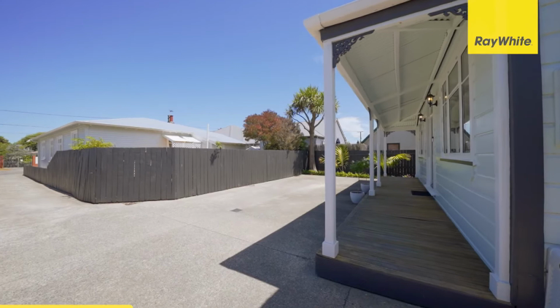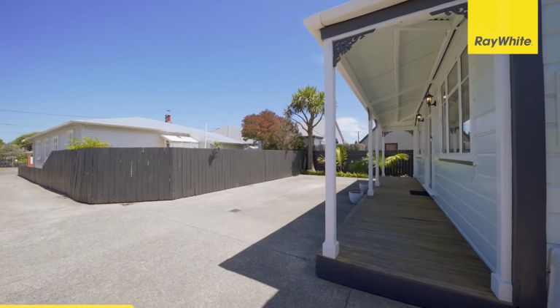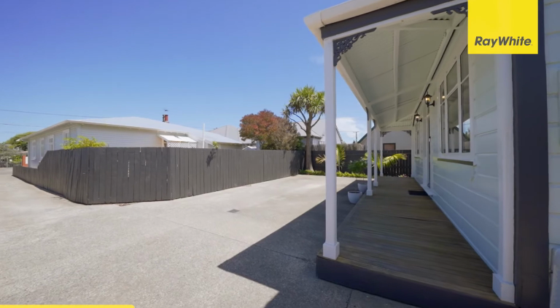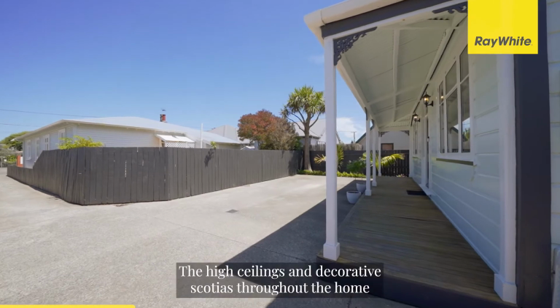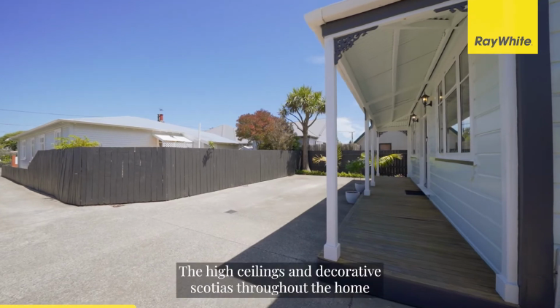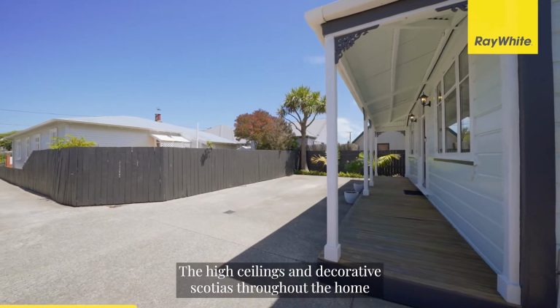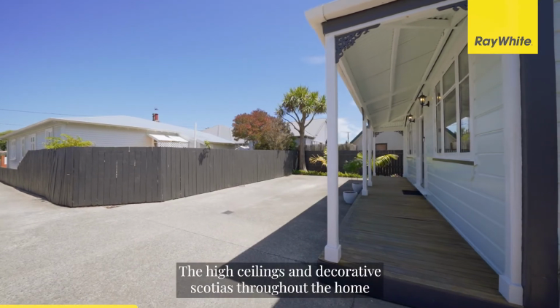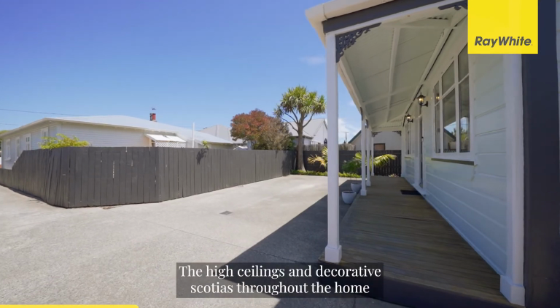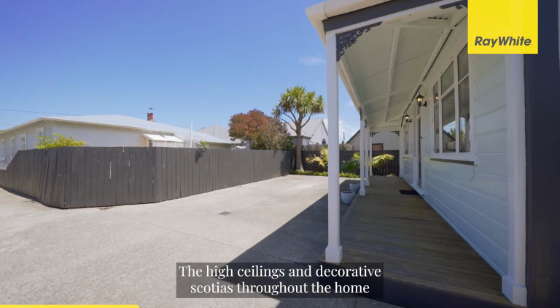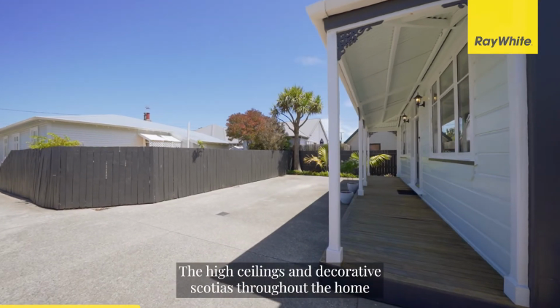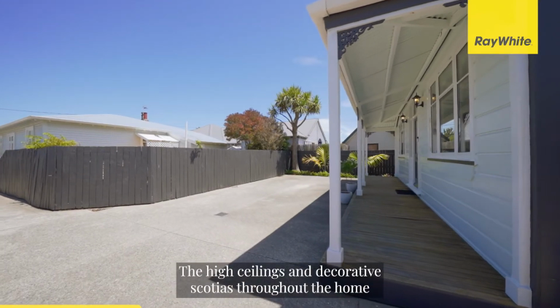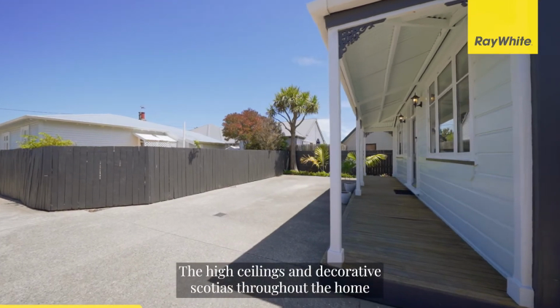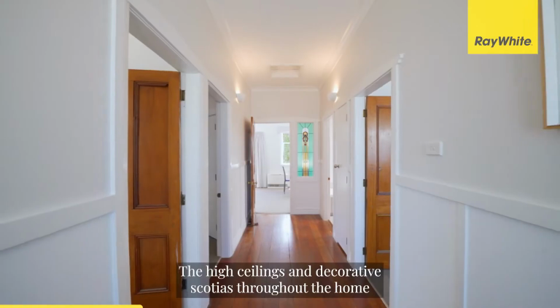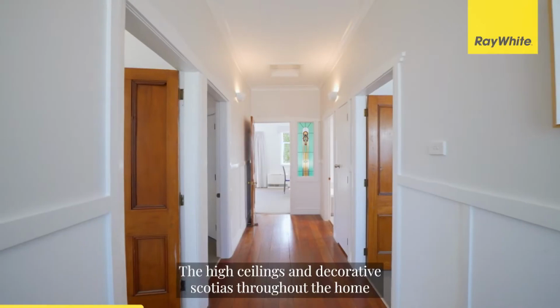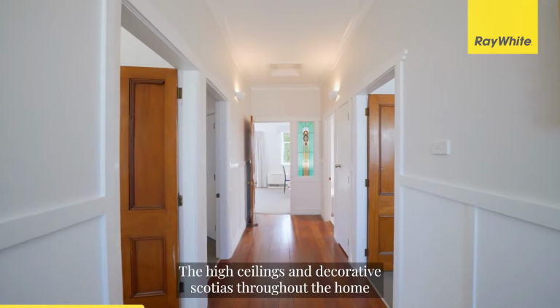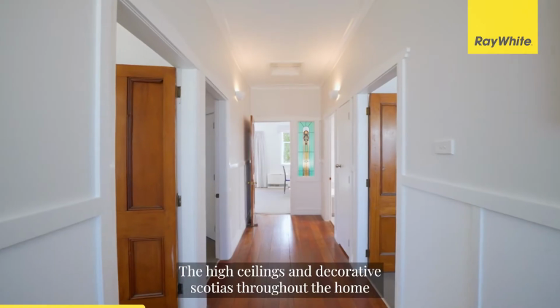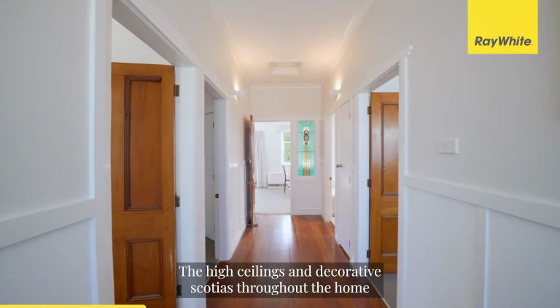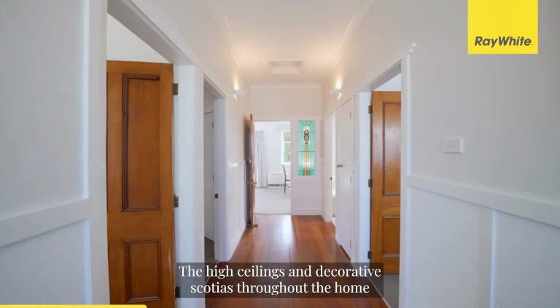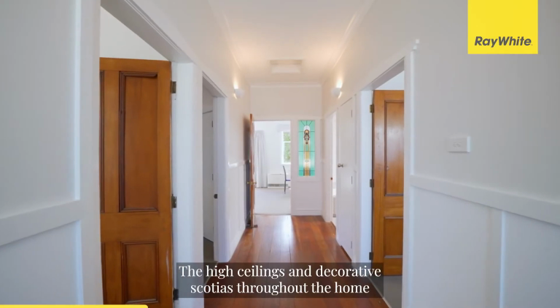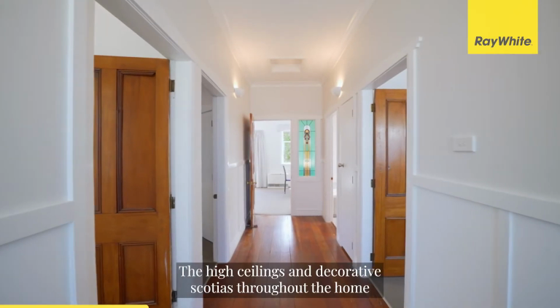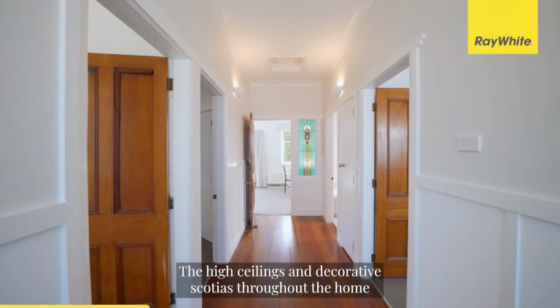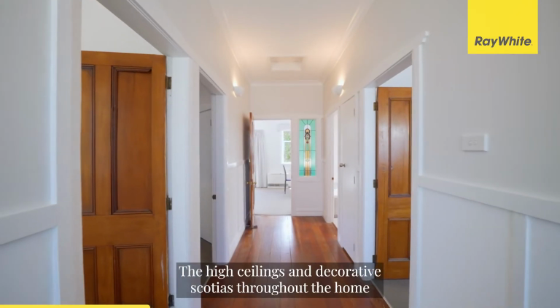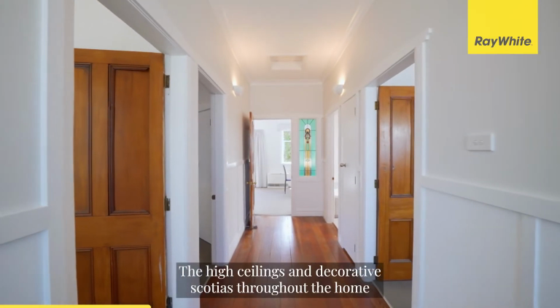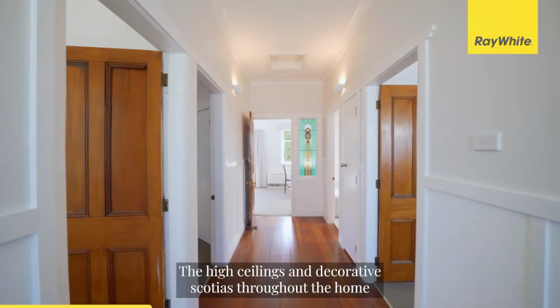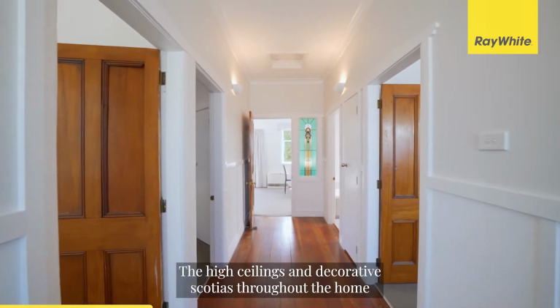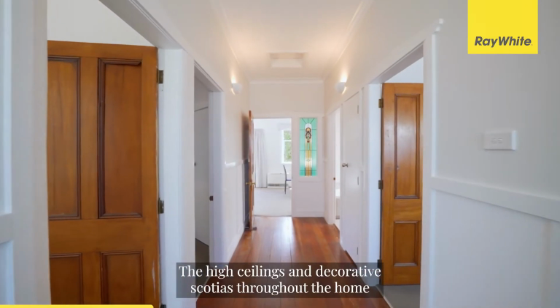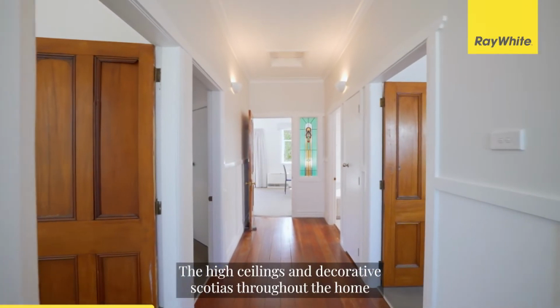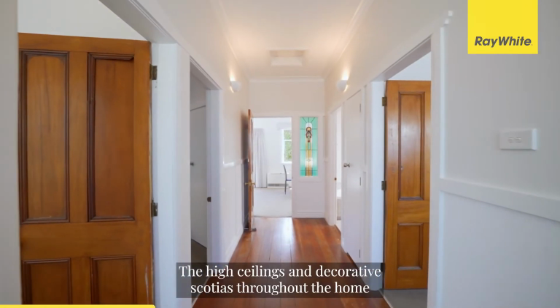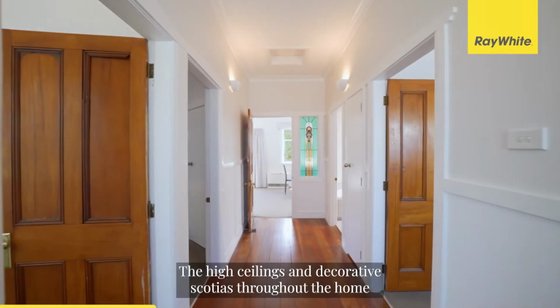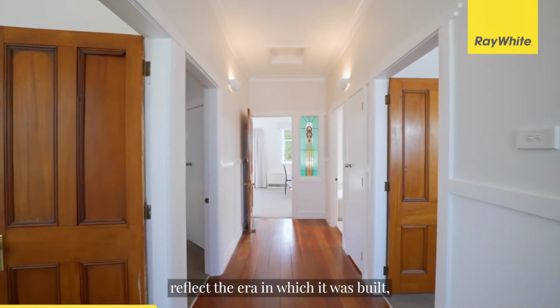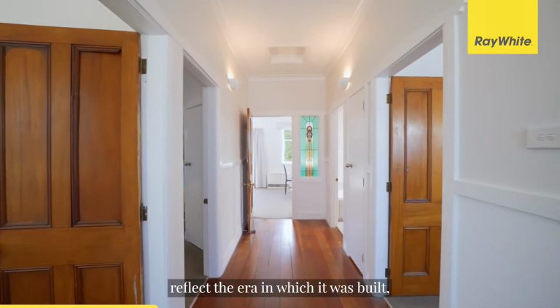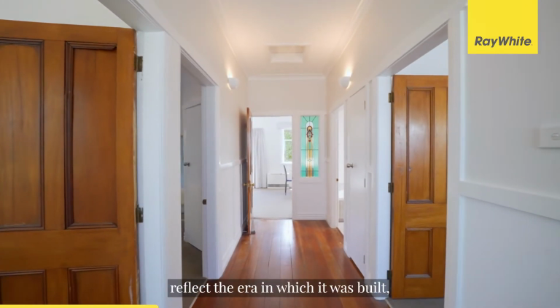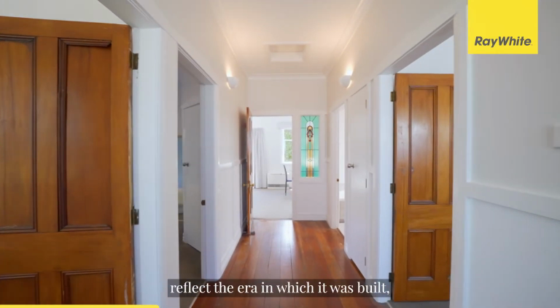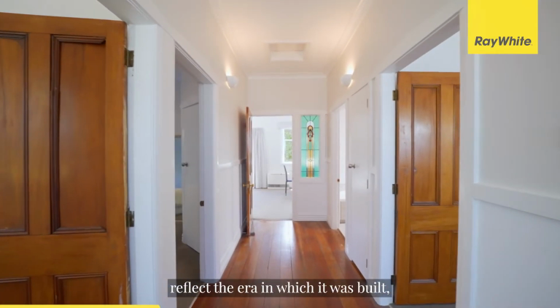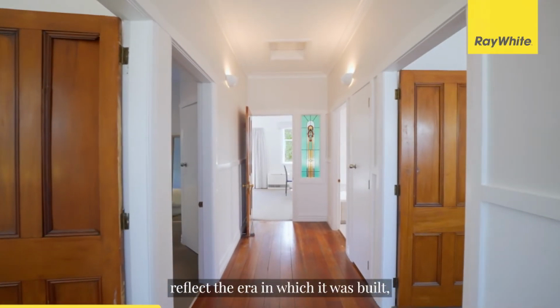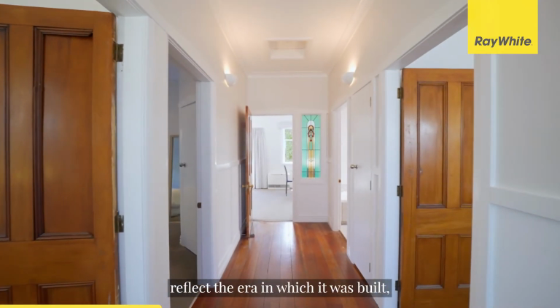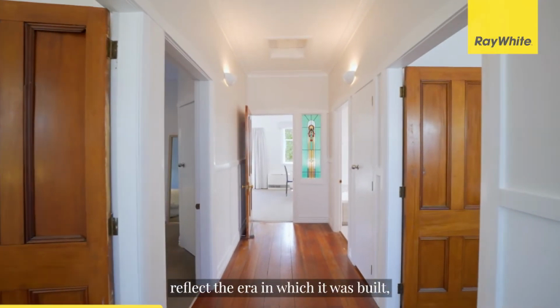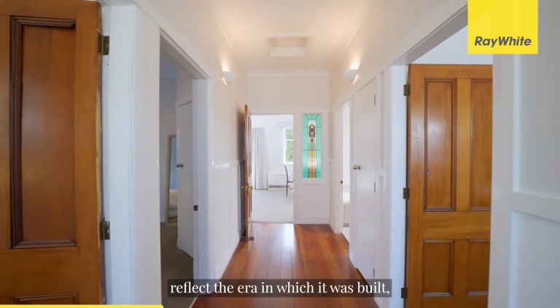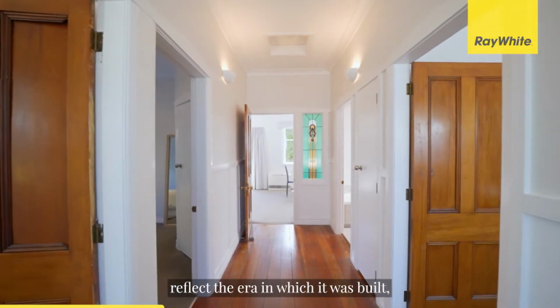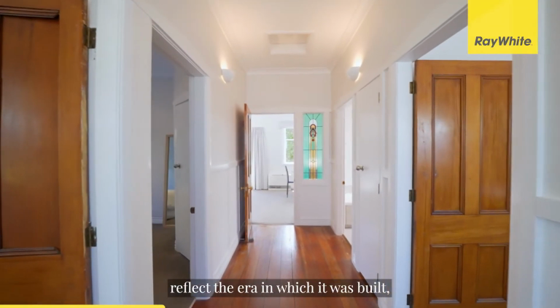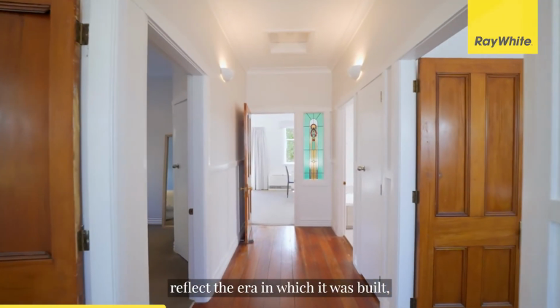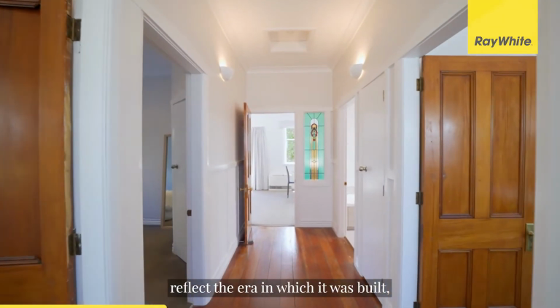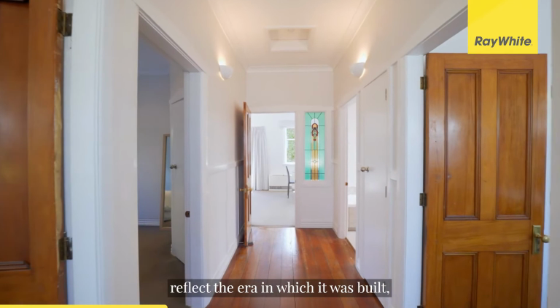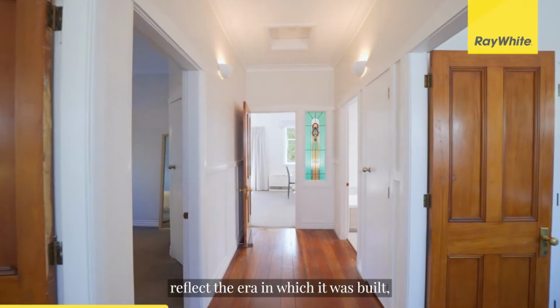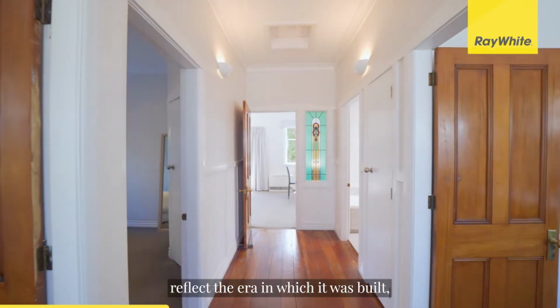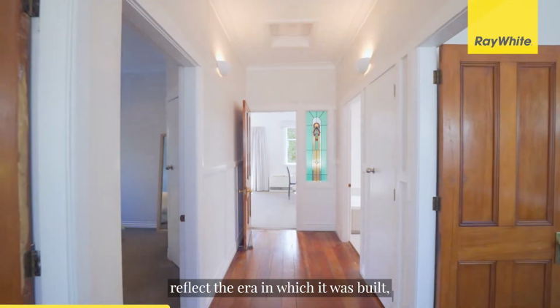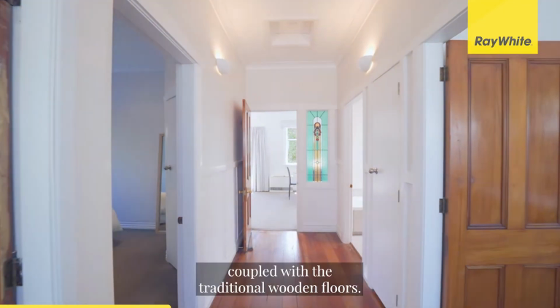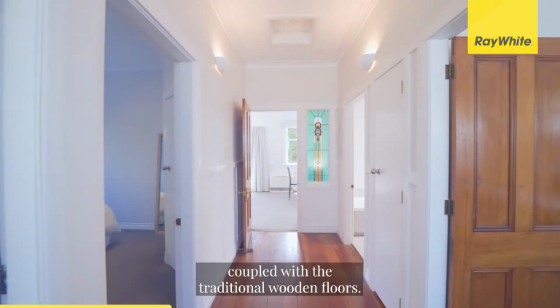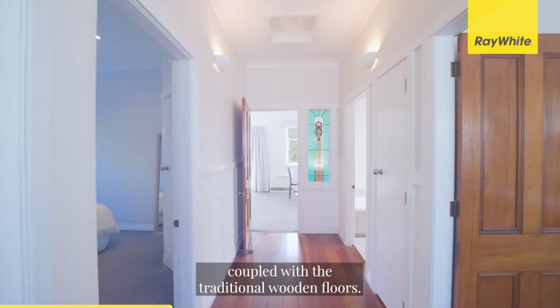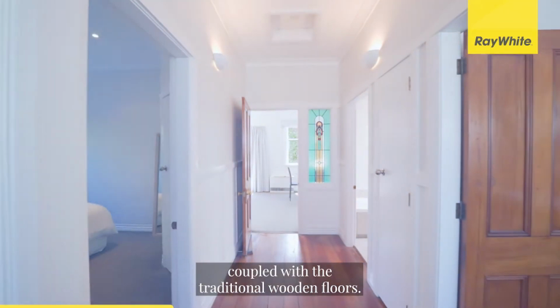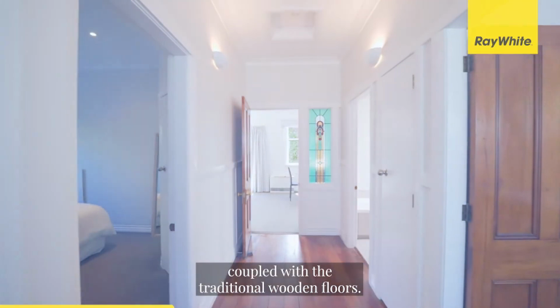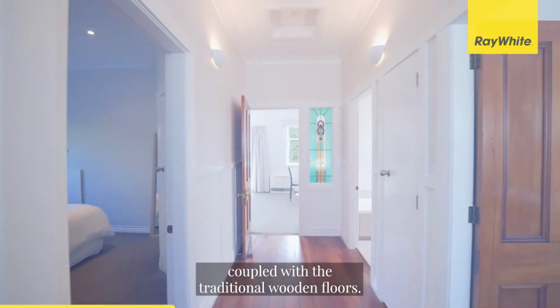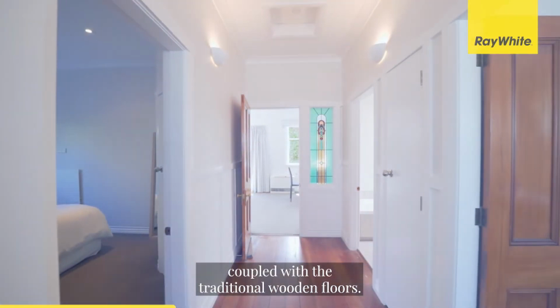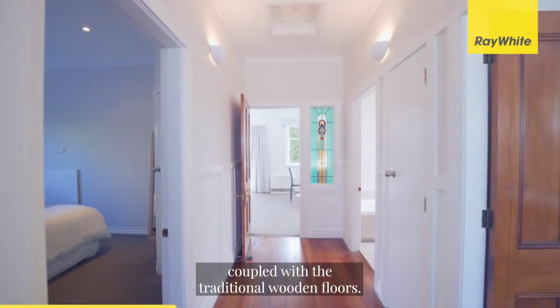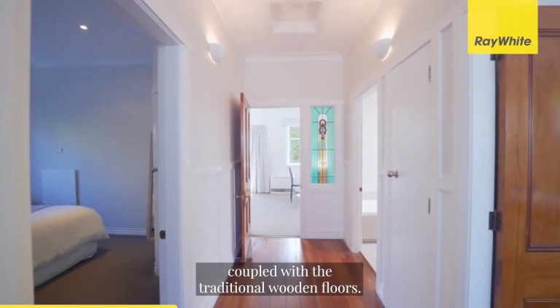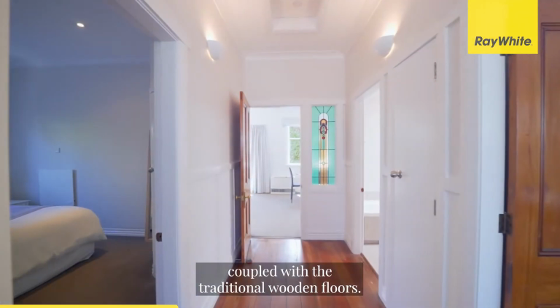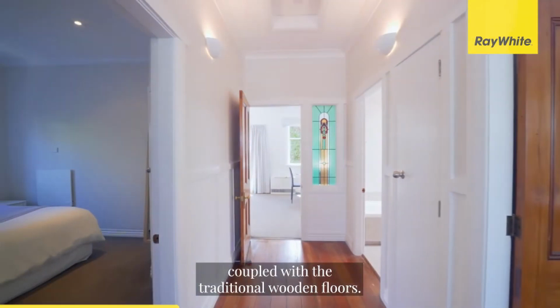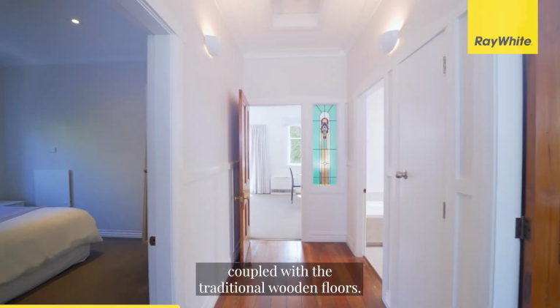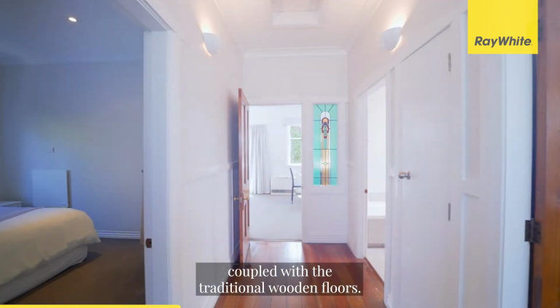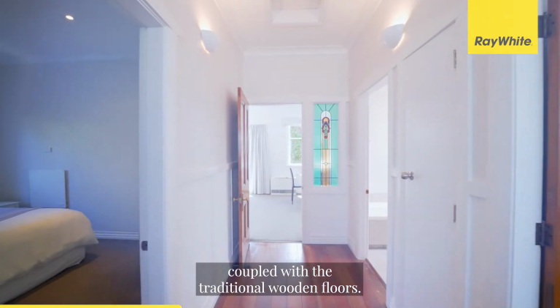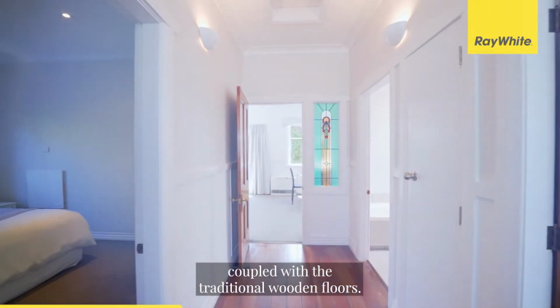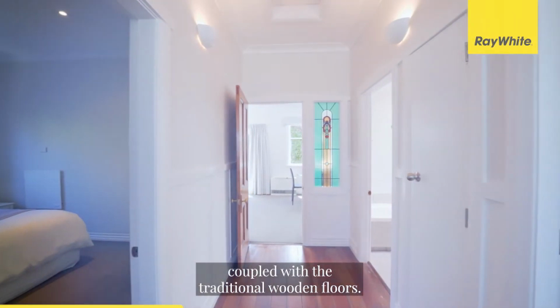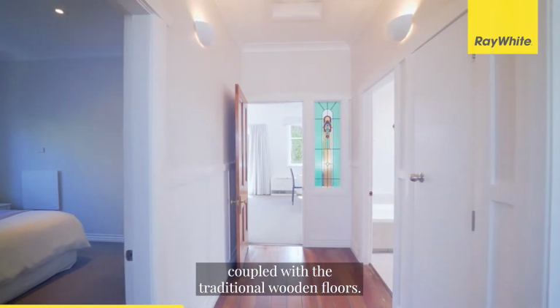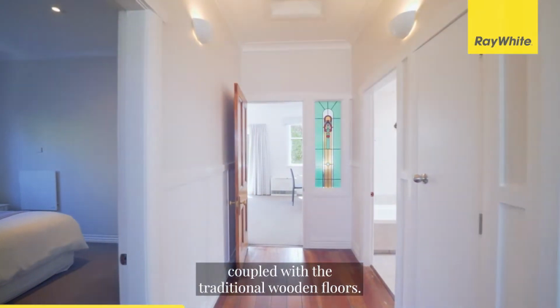The high ceilings and decorative scotias throughout the home reflect the era in which it was built, coupled with the traditional wooden floors.